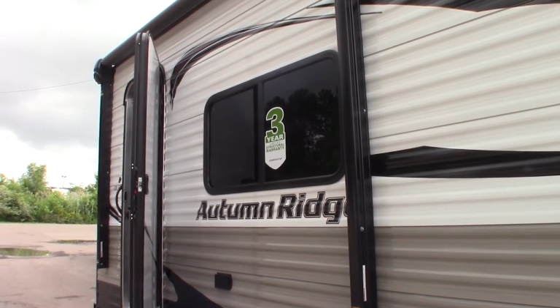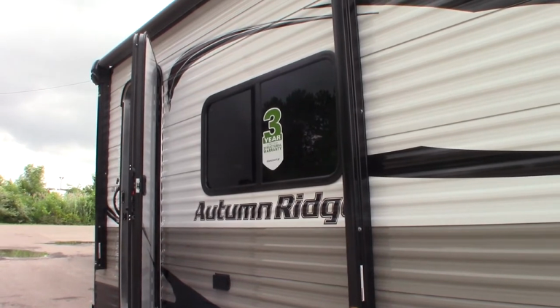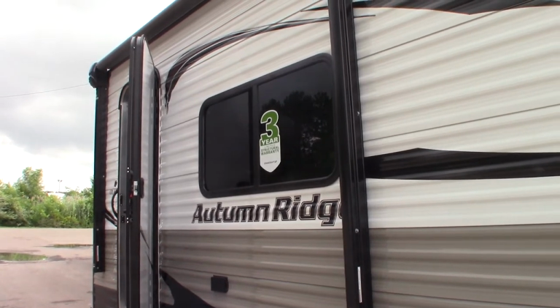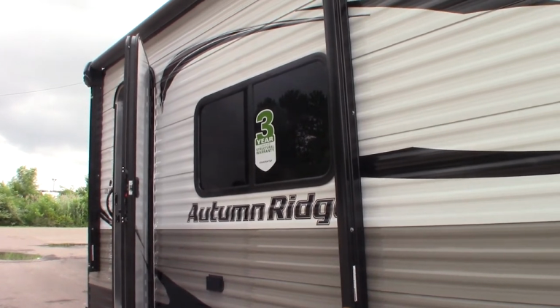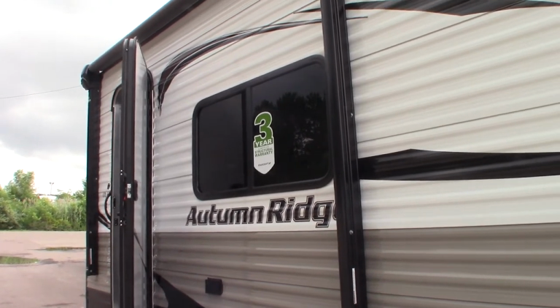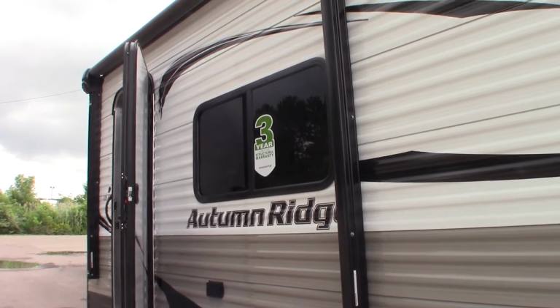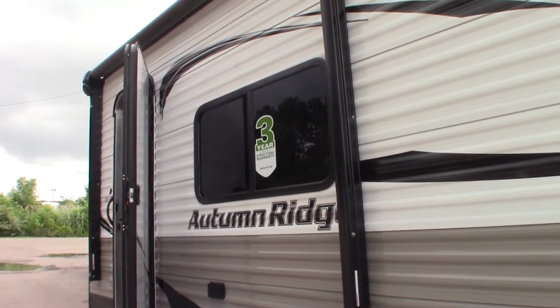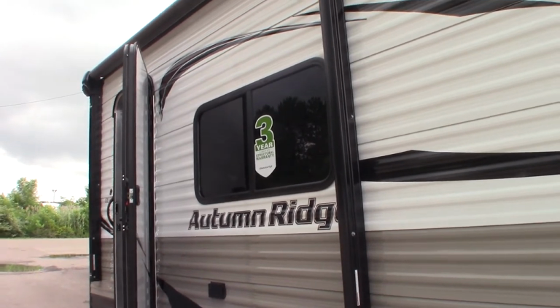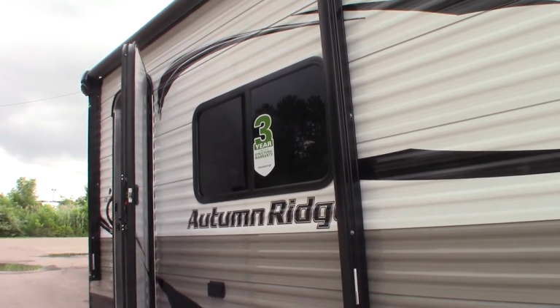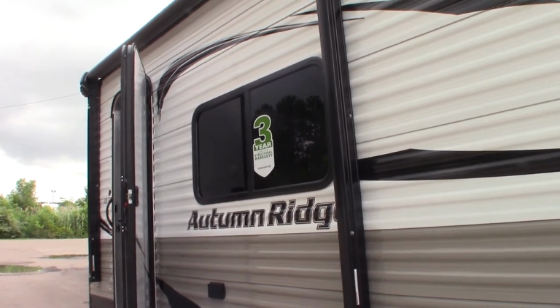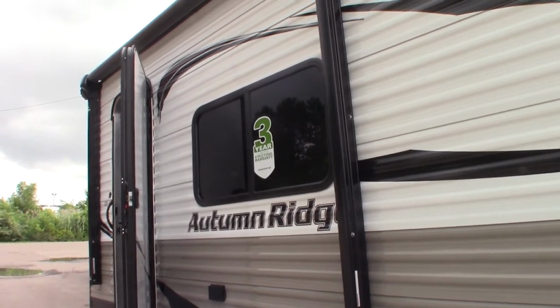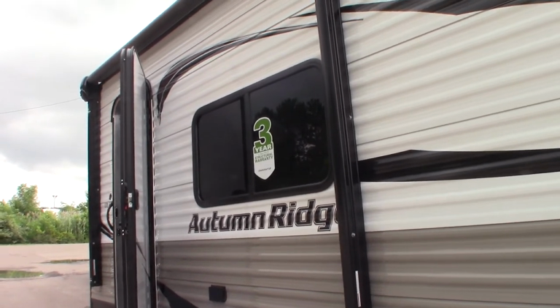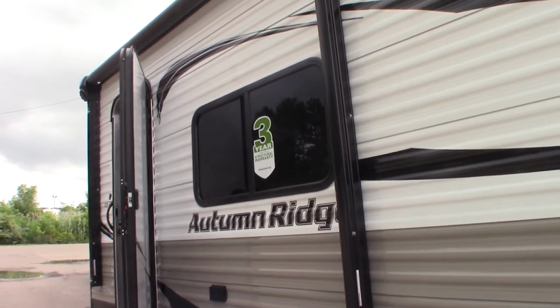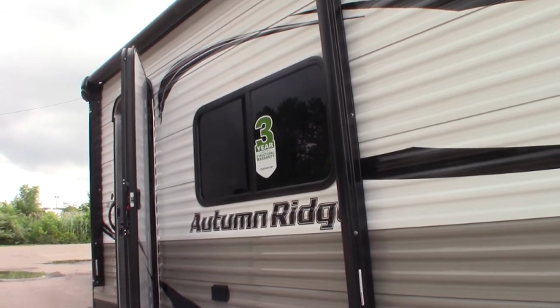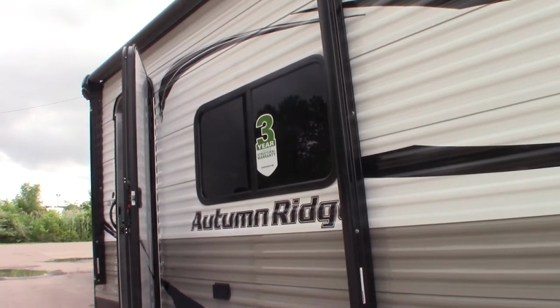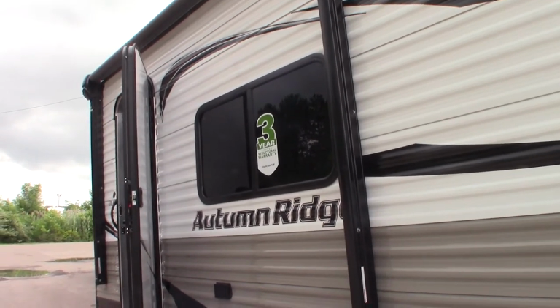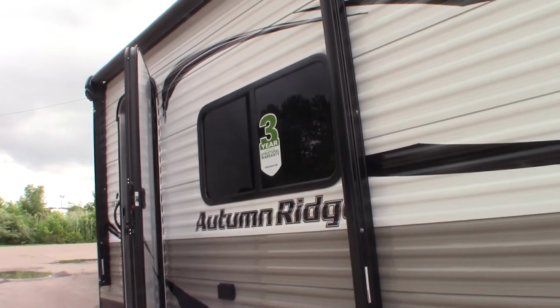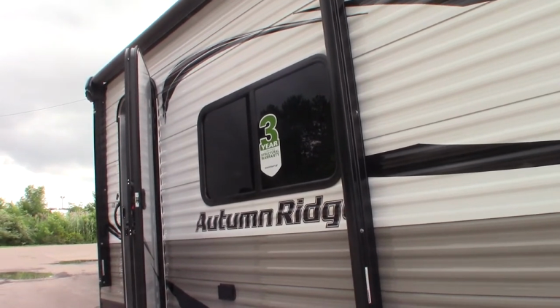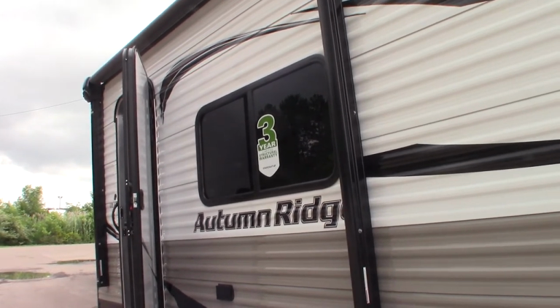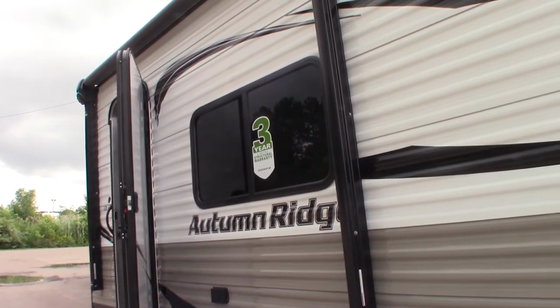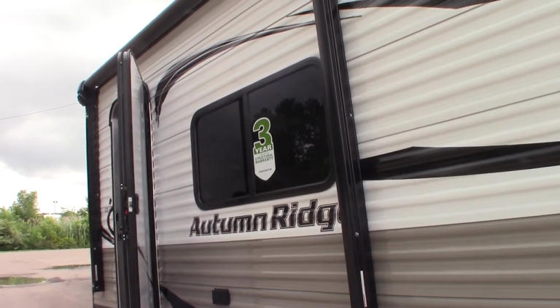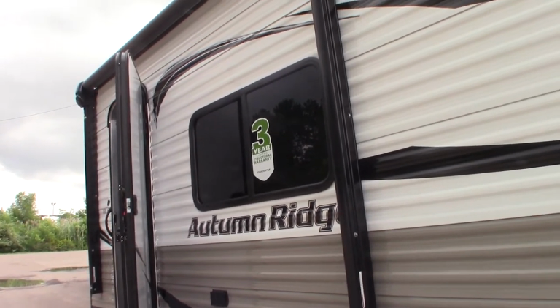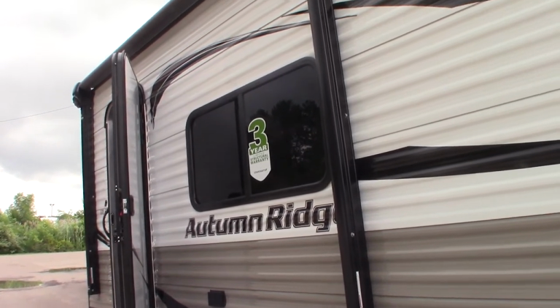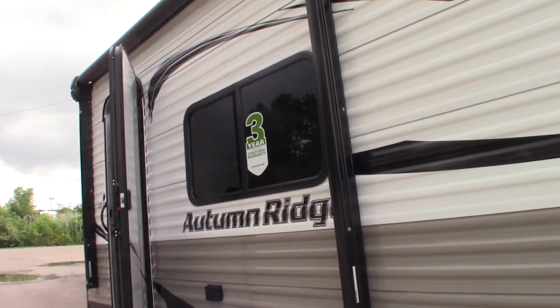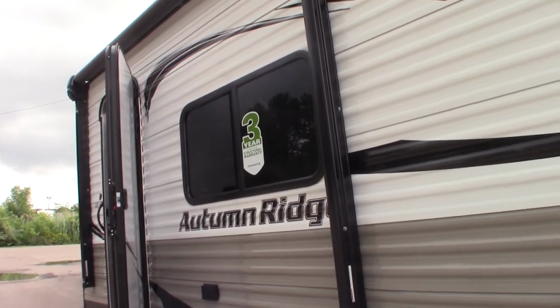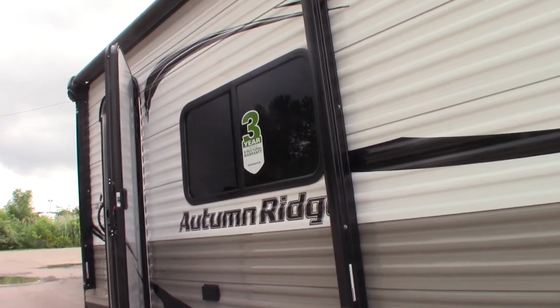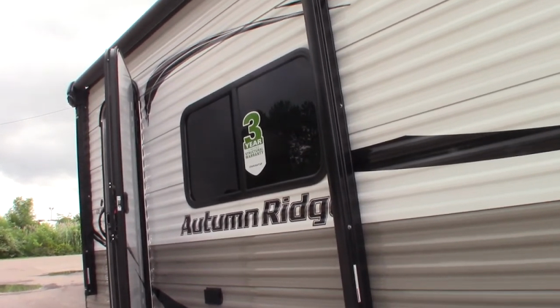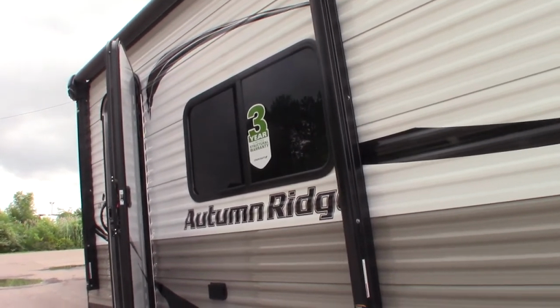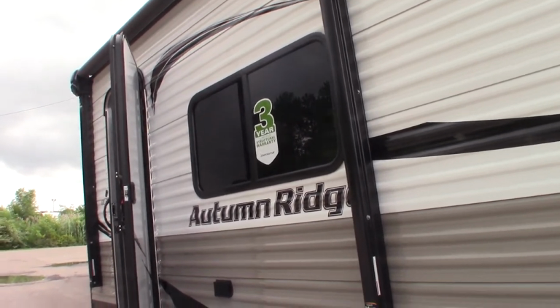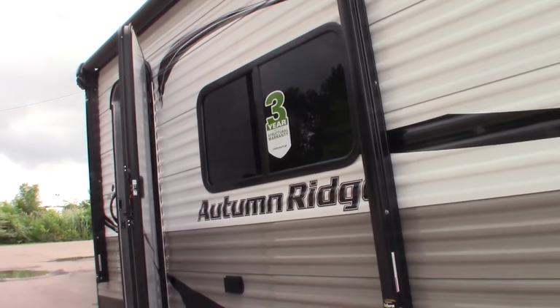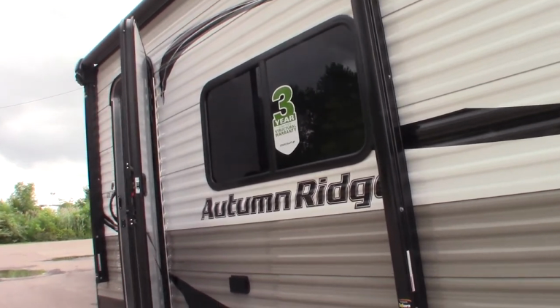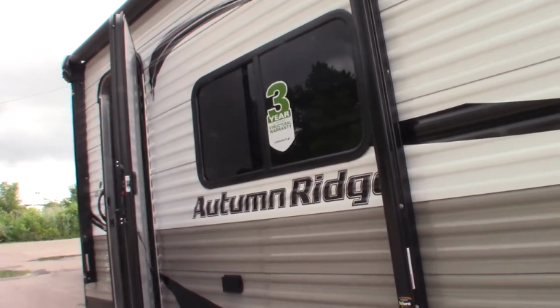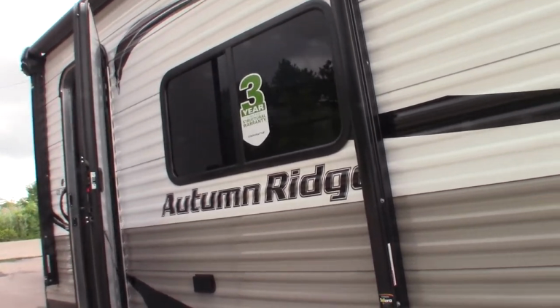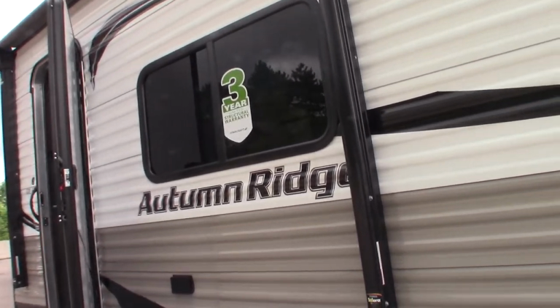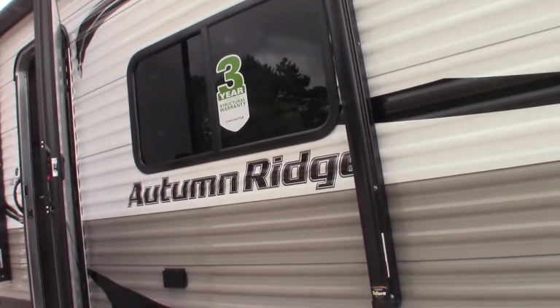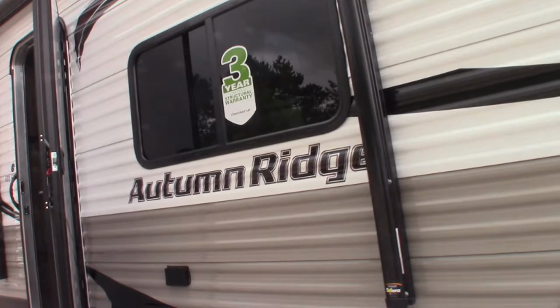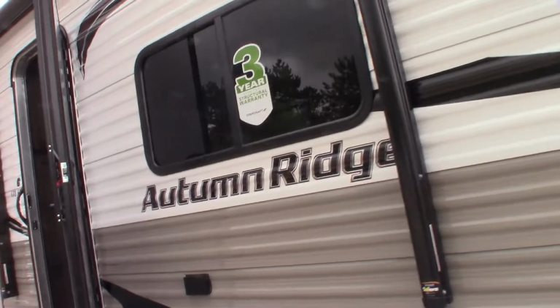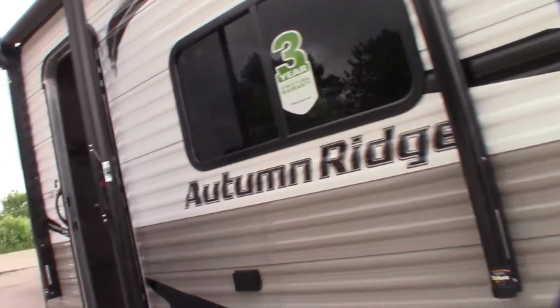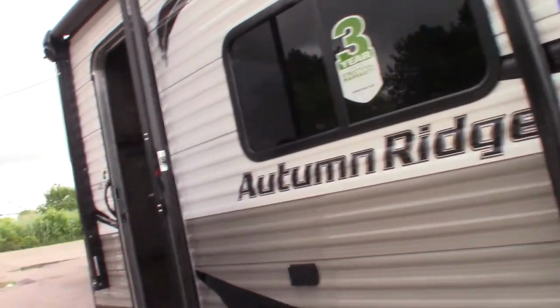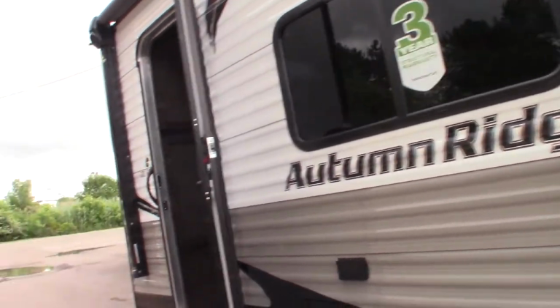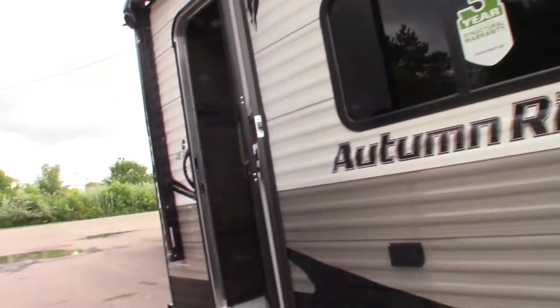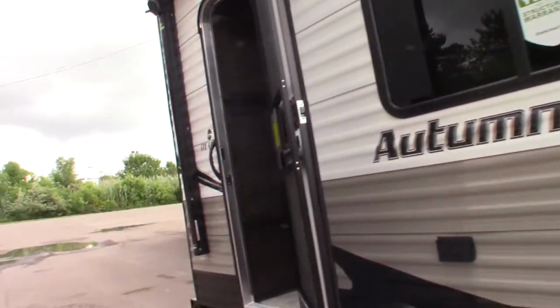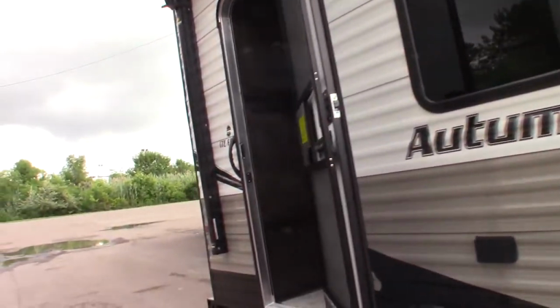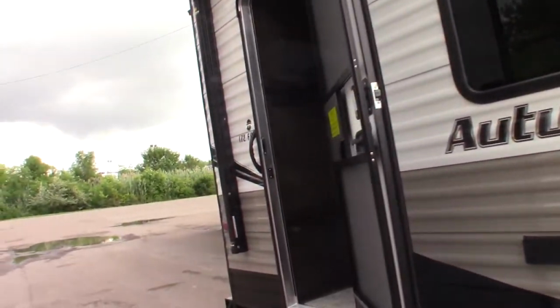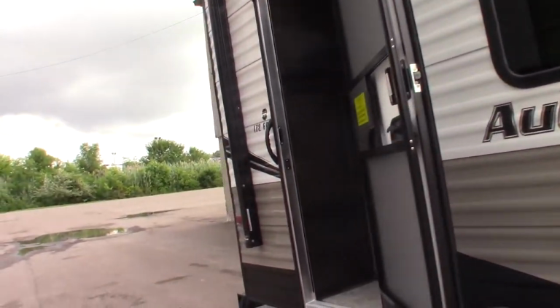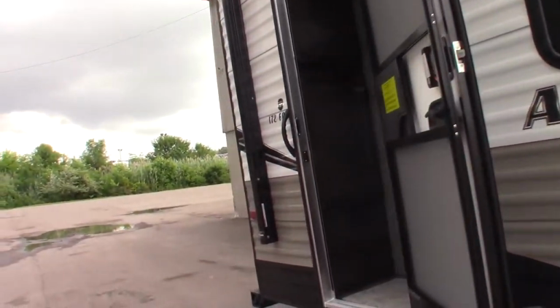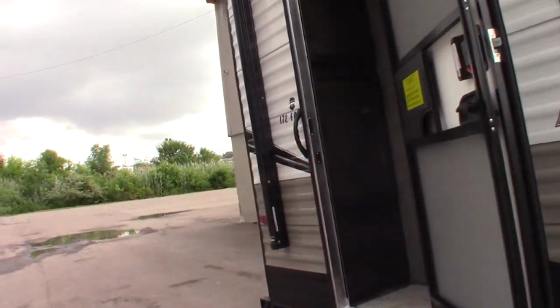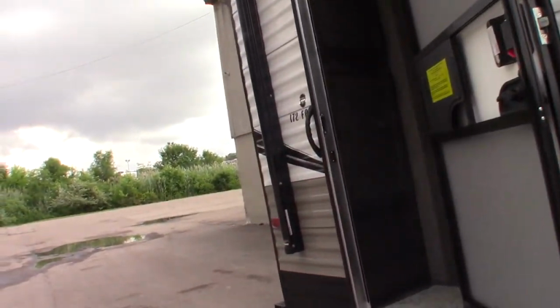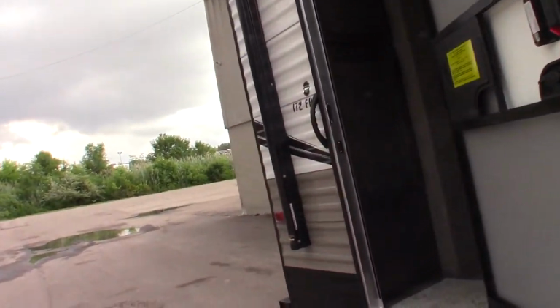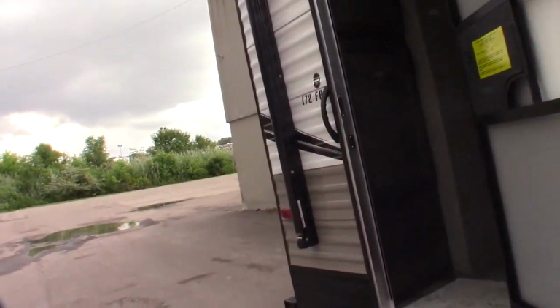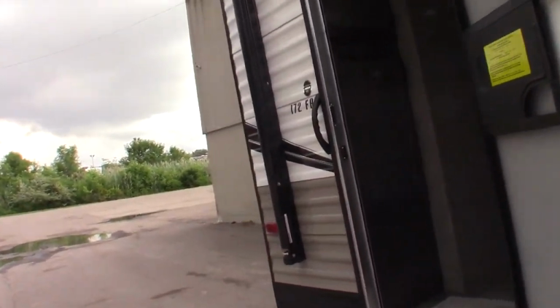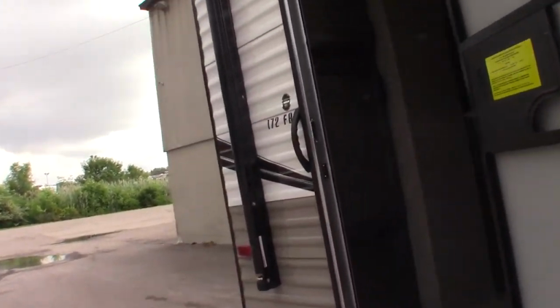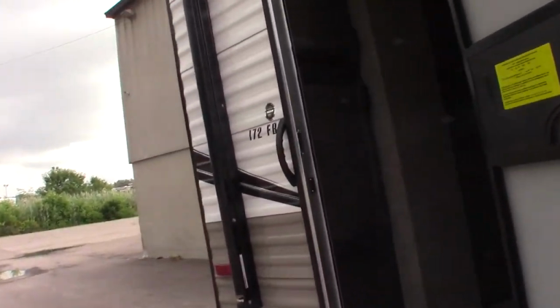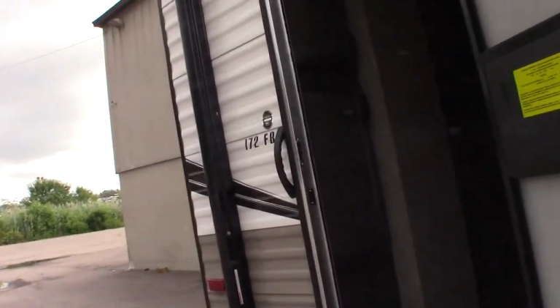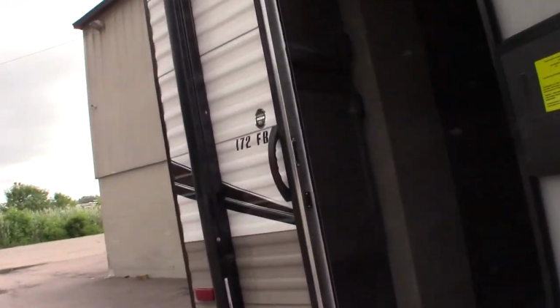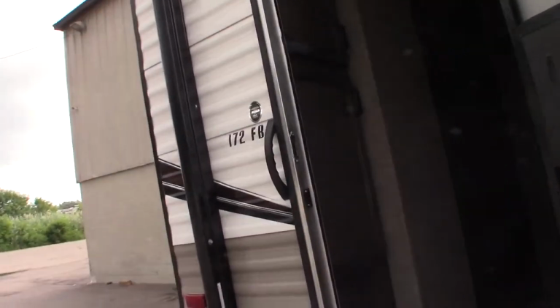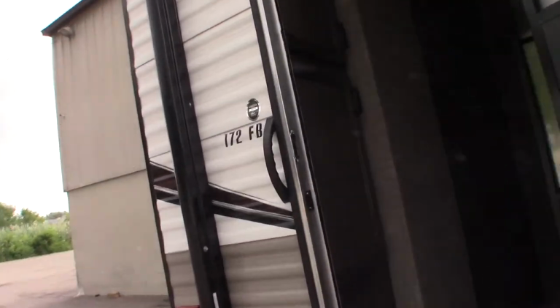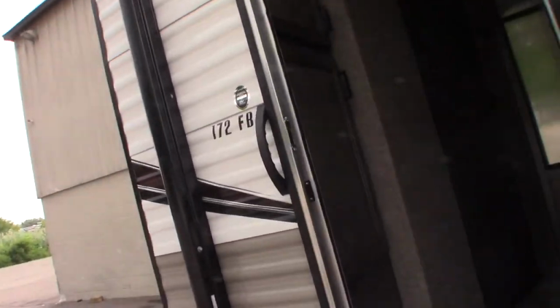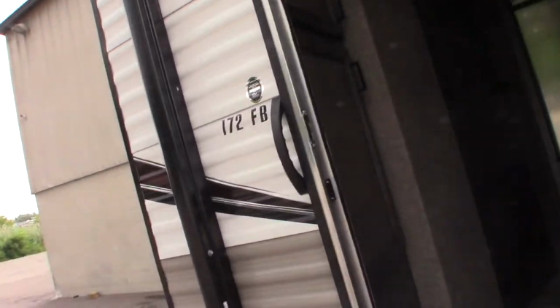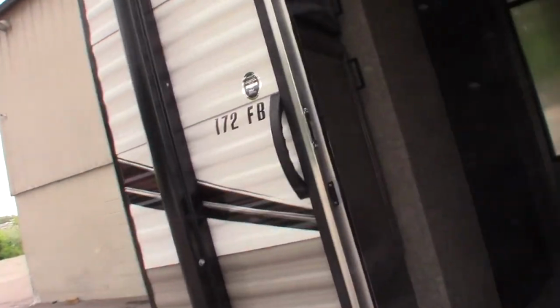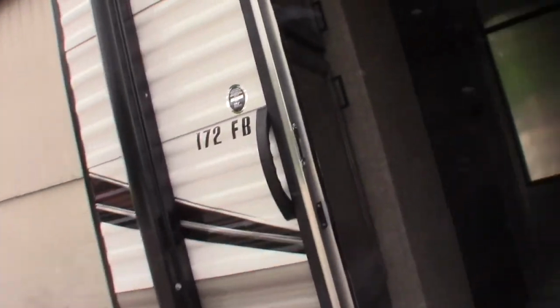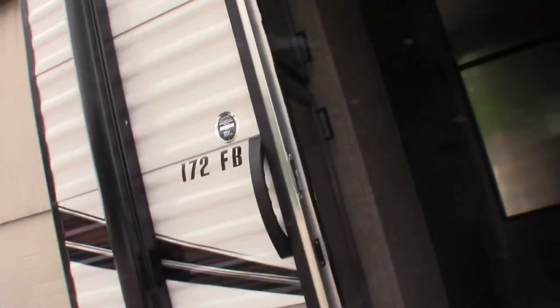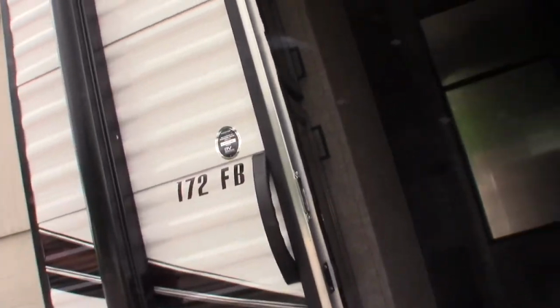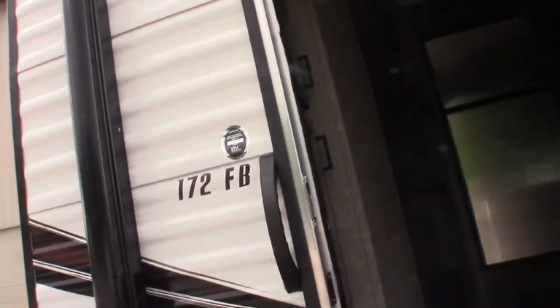This is Carl at National RV Detroit. I'm going to walk through this 2021 Autumn Ridge model 172 FB.